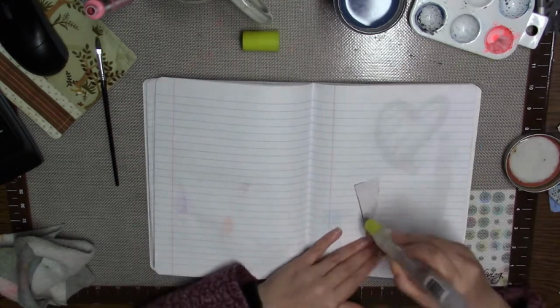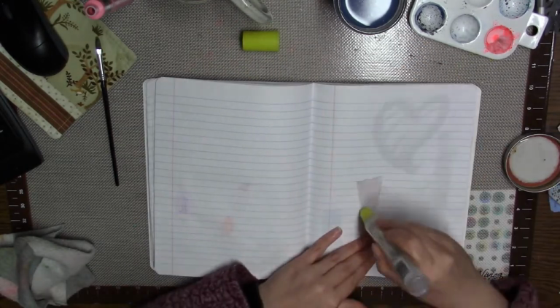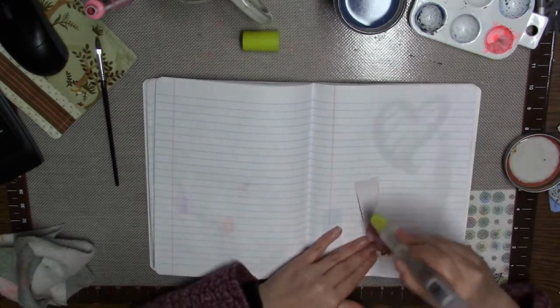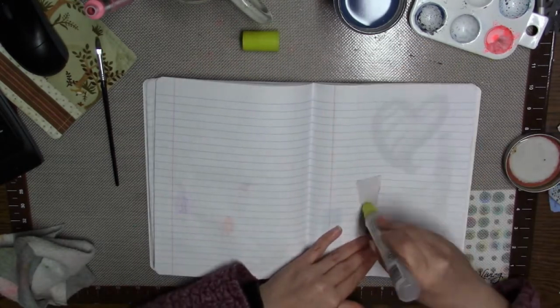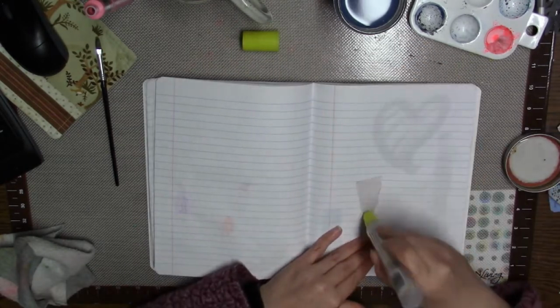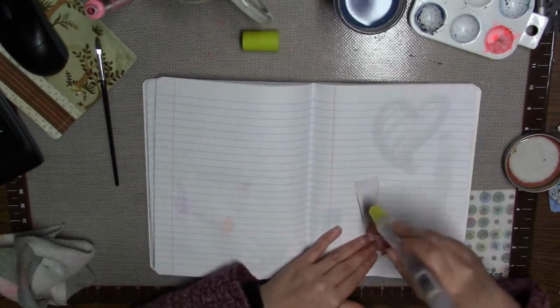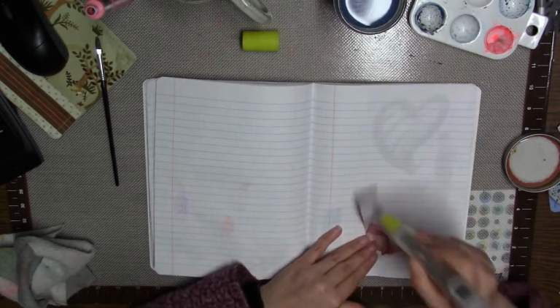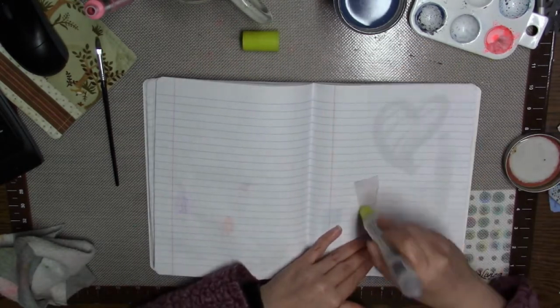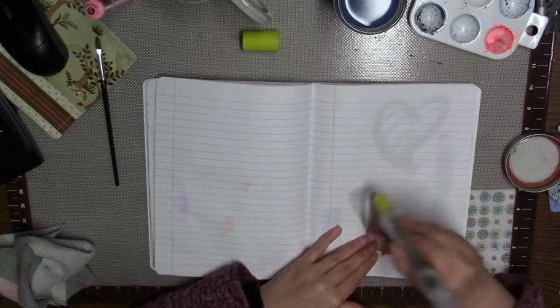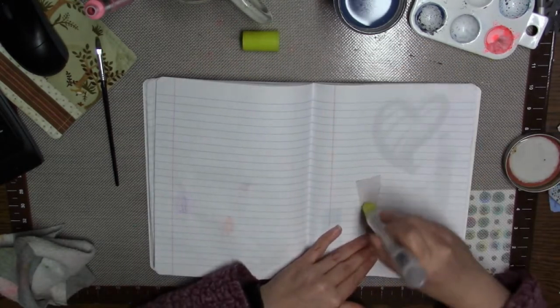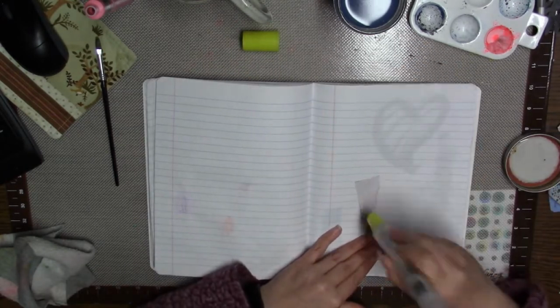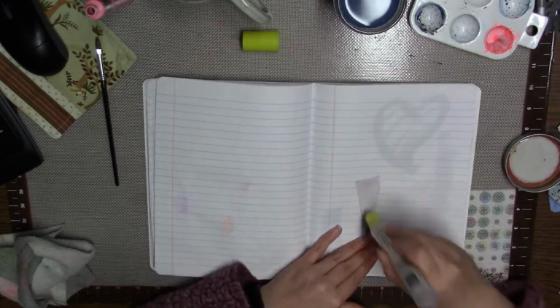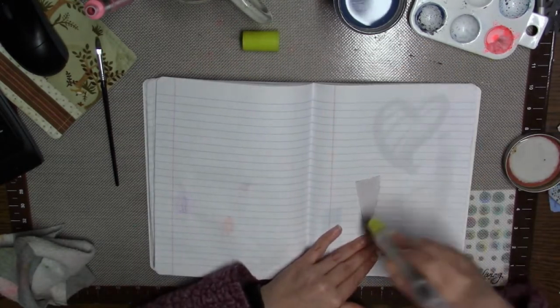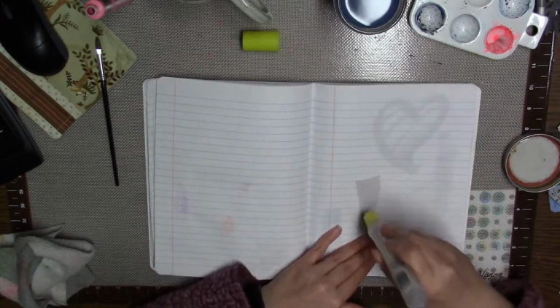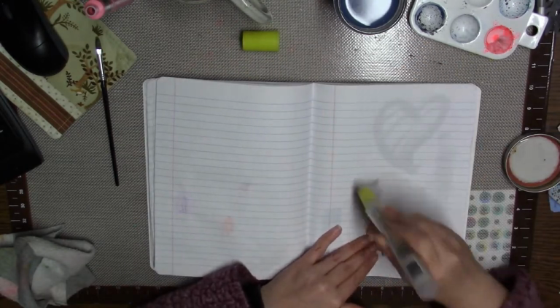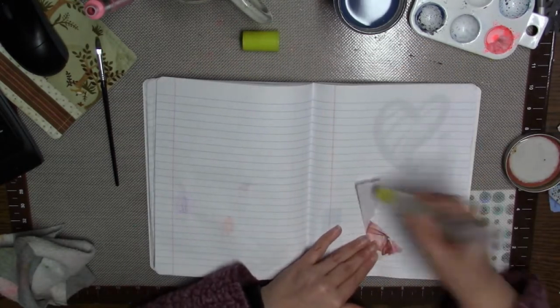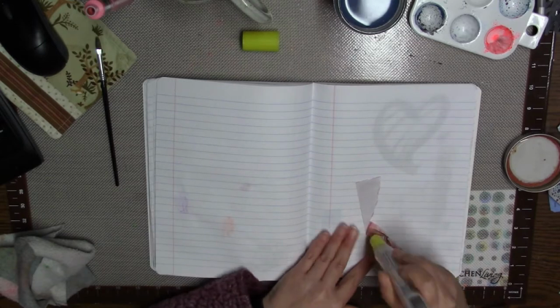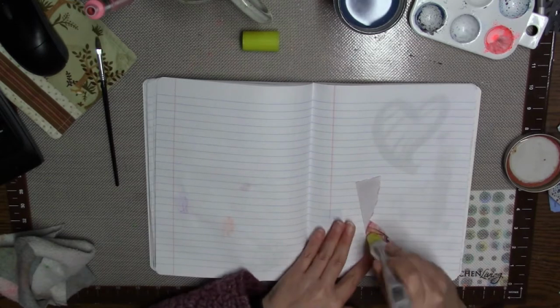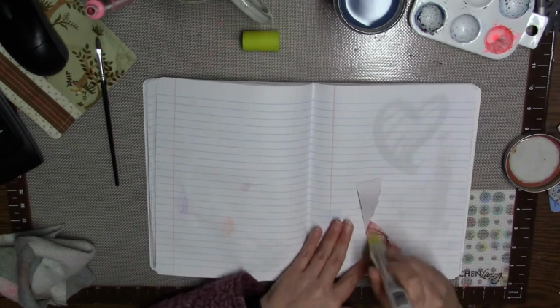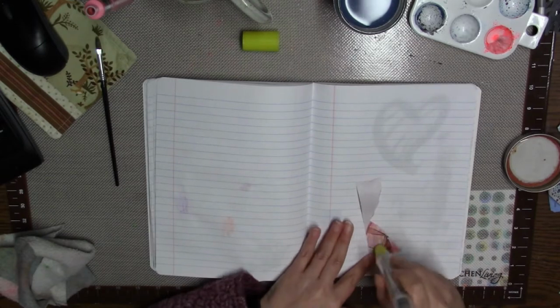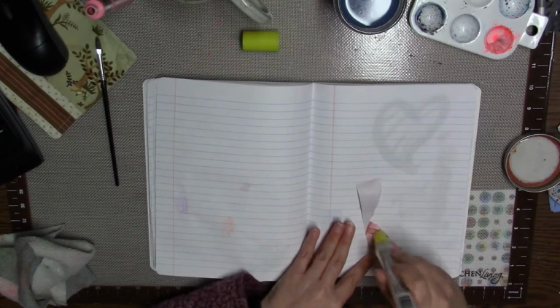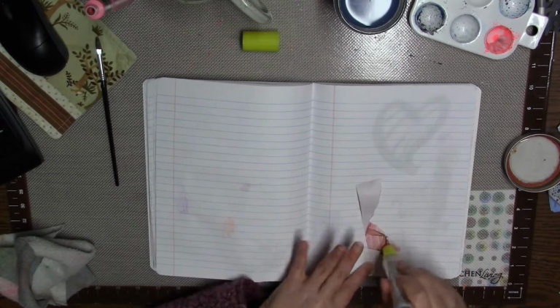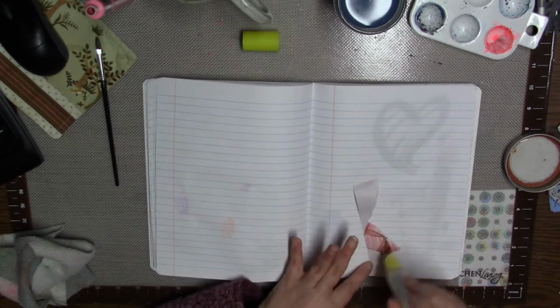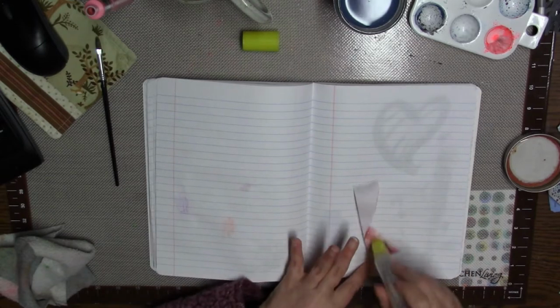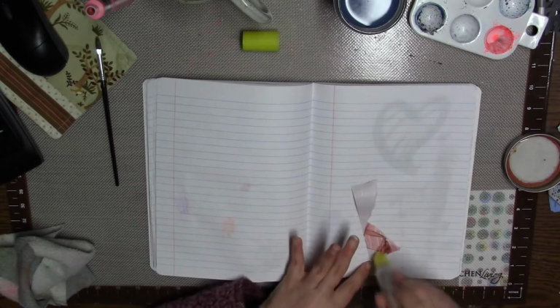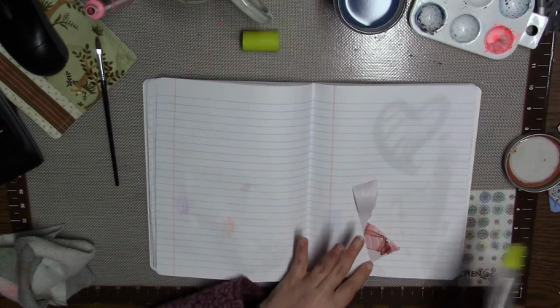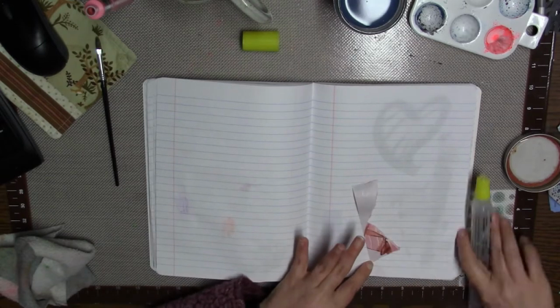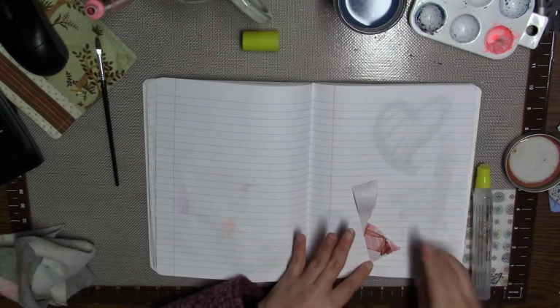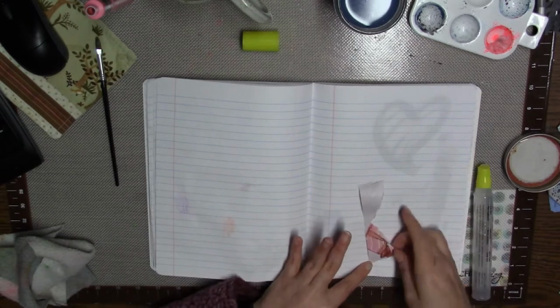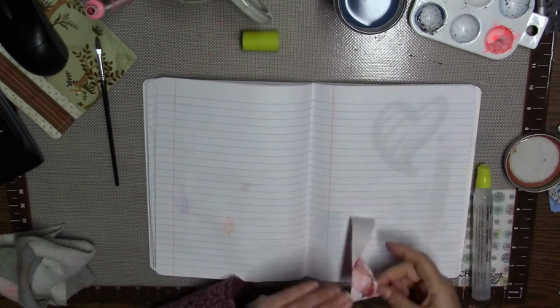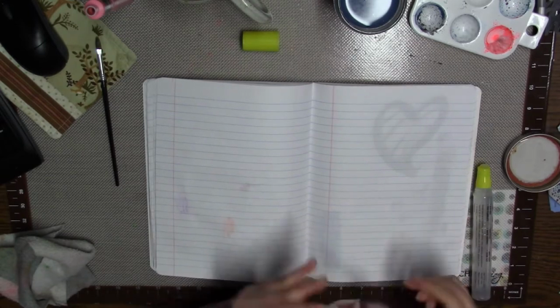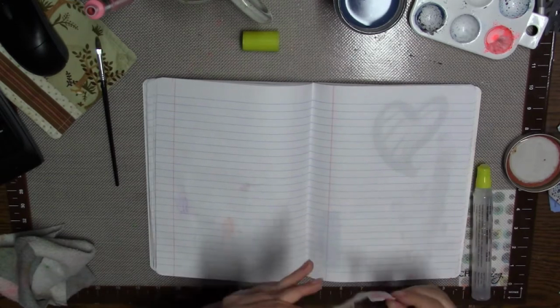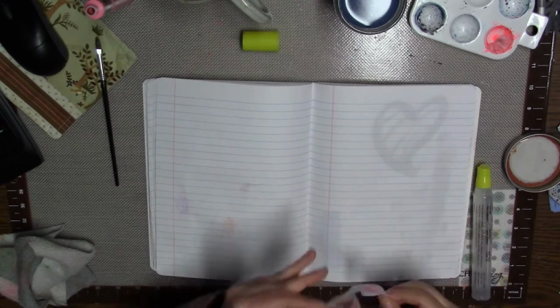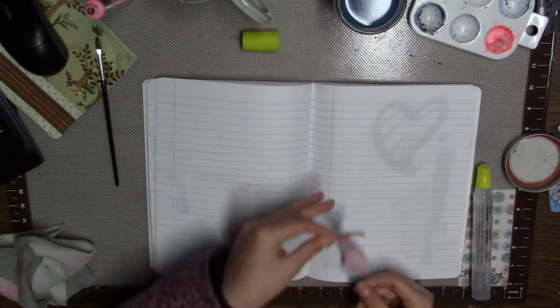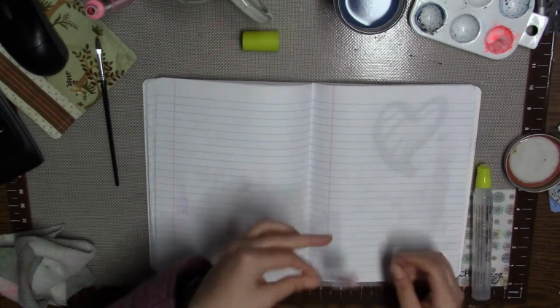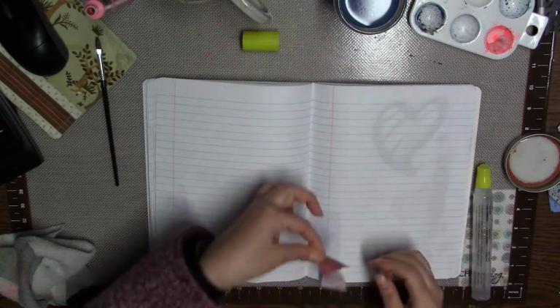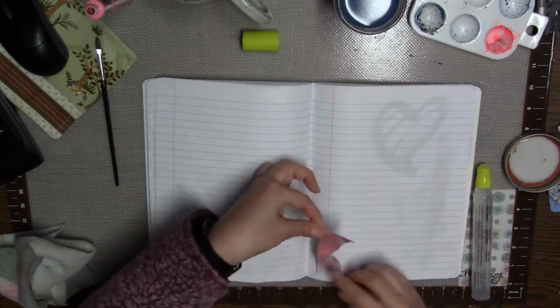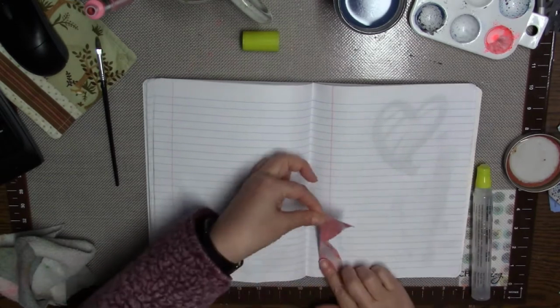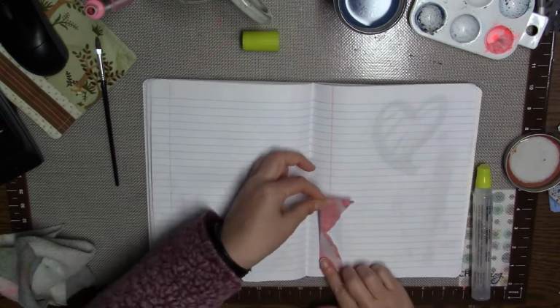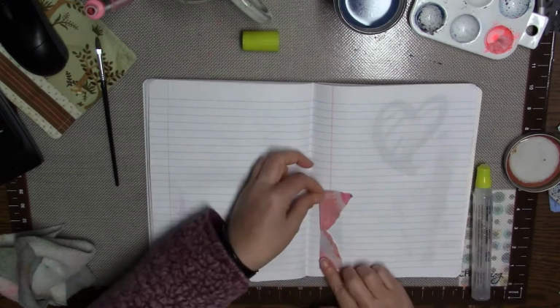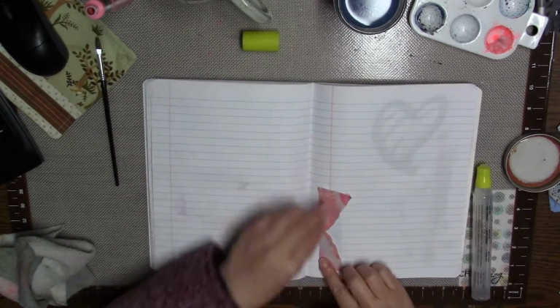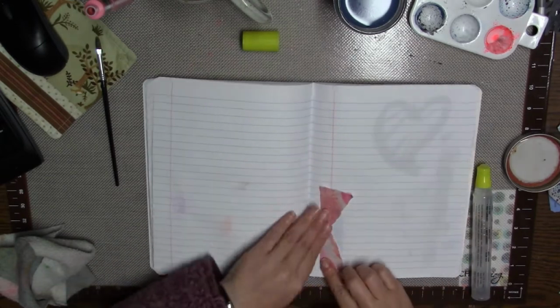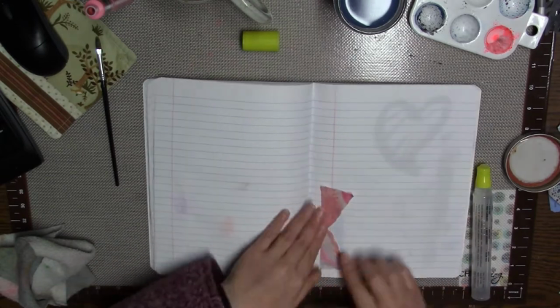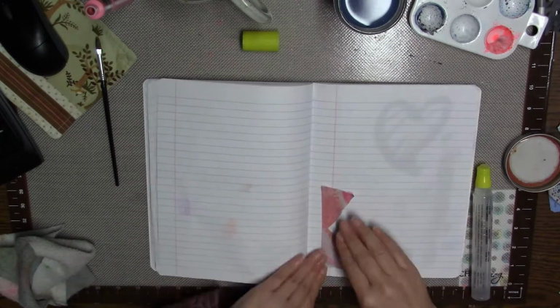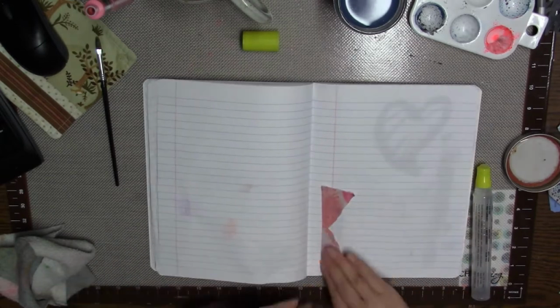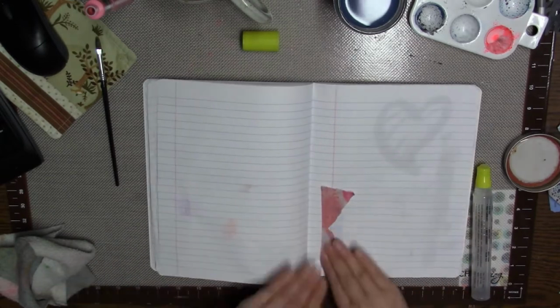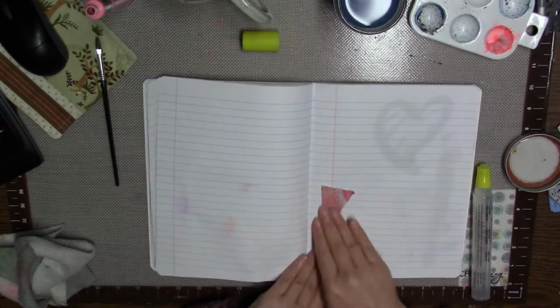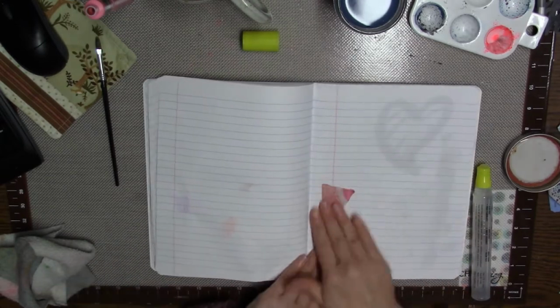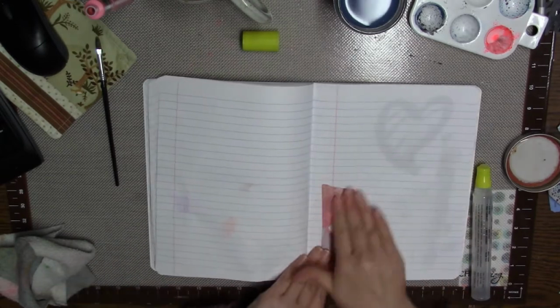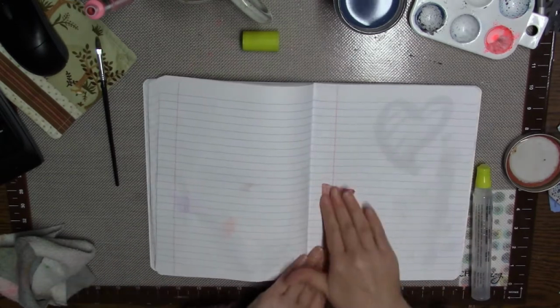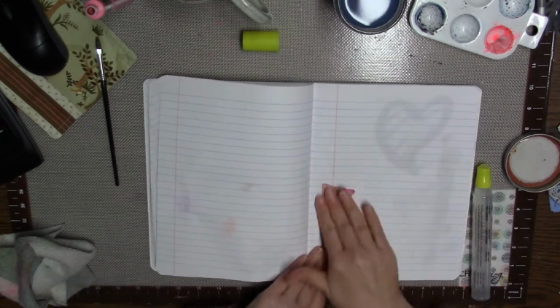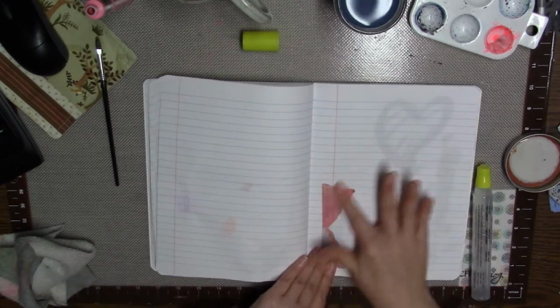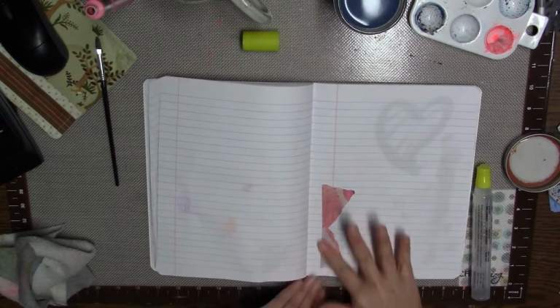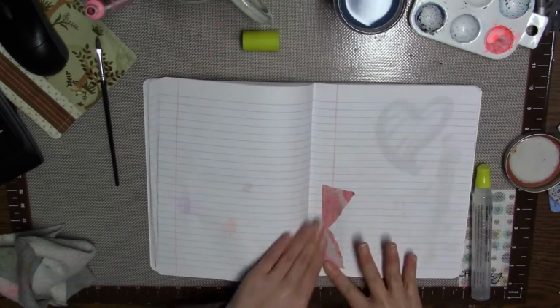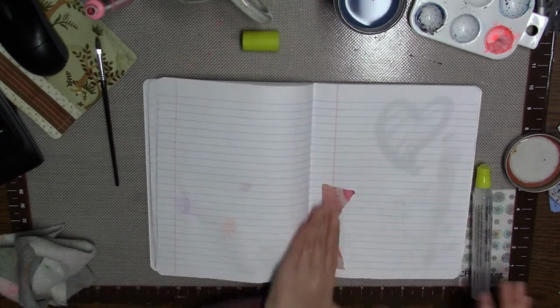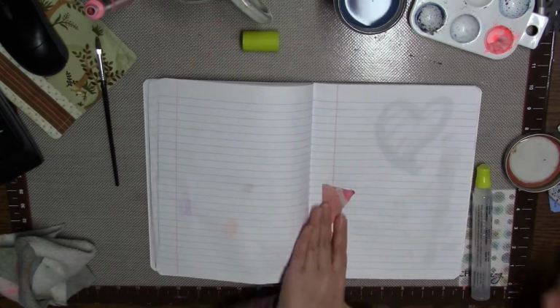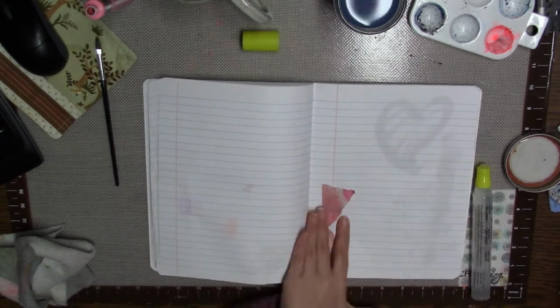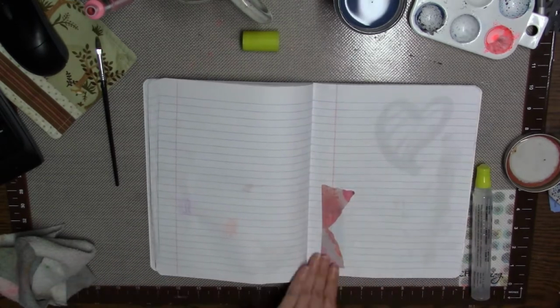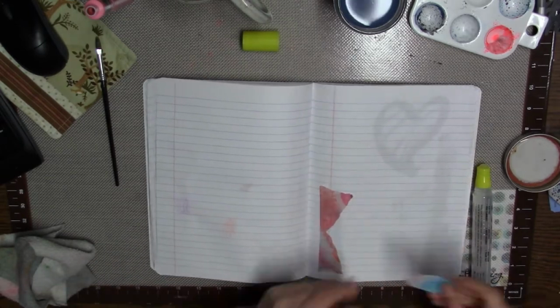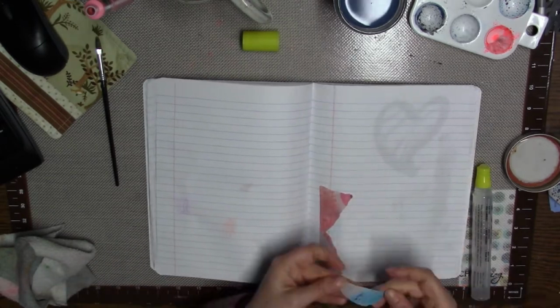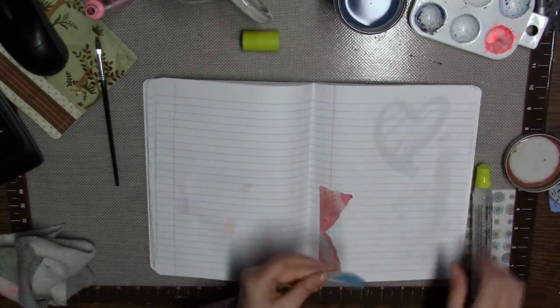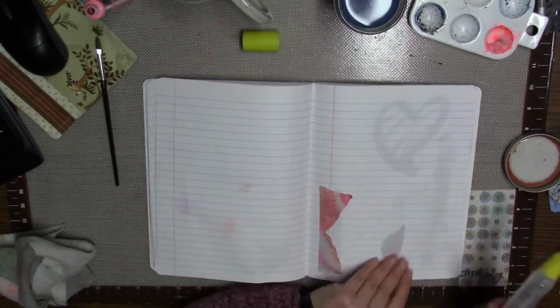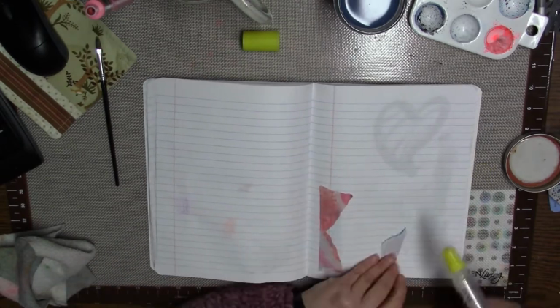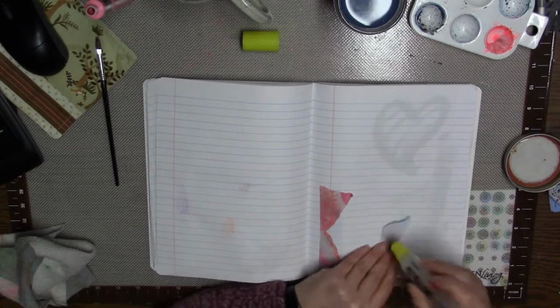You can see I'm just taking the little scraps from that star piece and just kind of slapping them in.